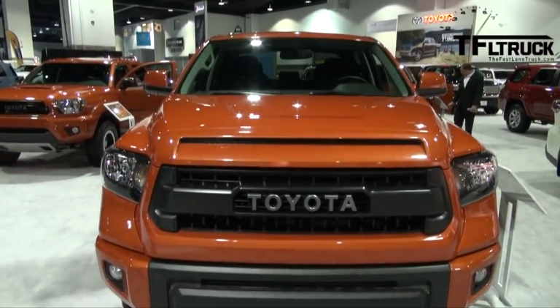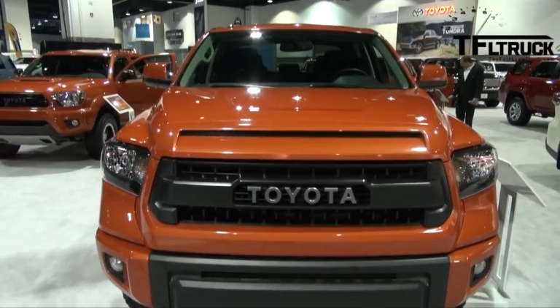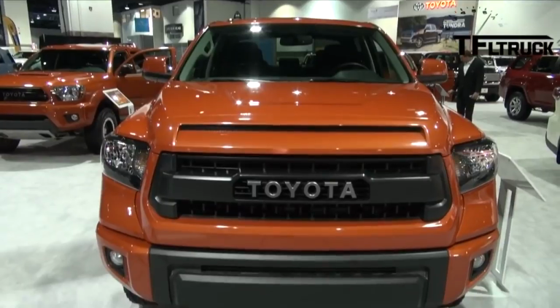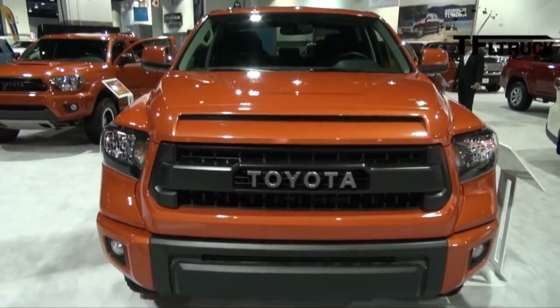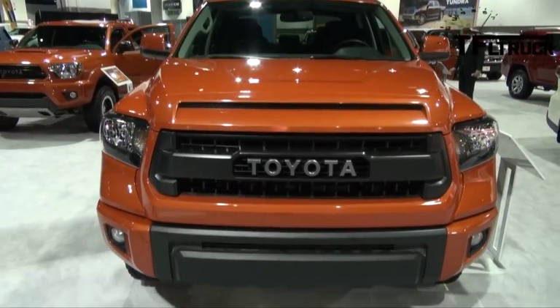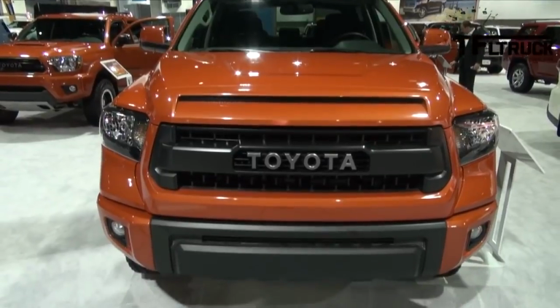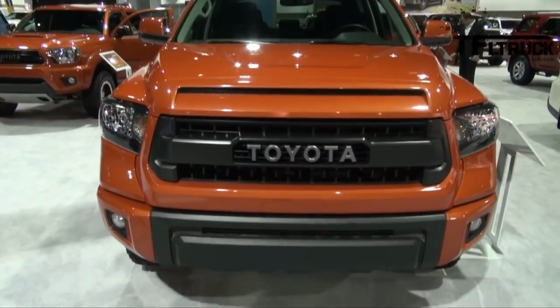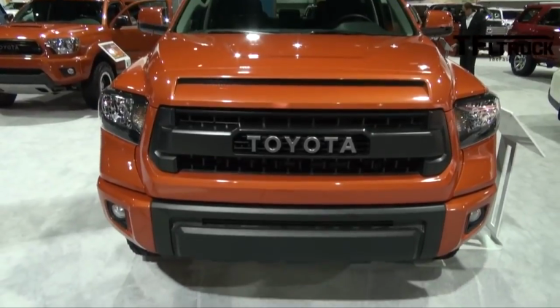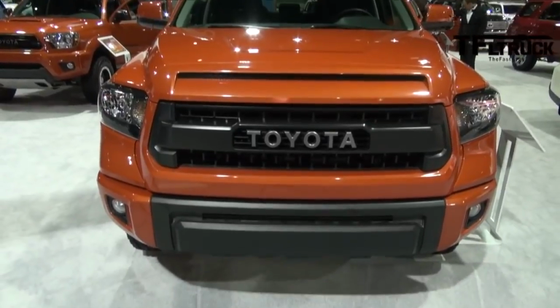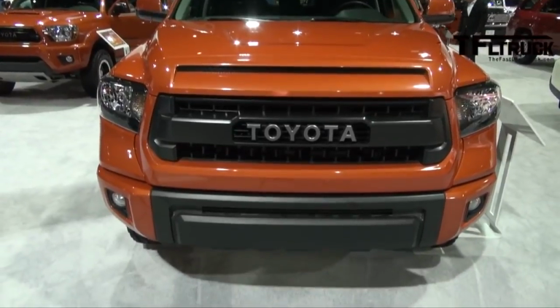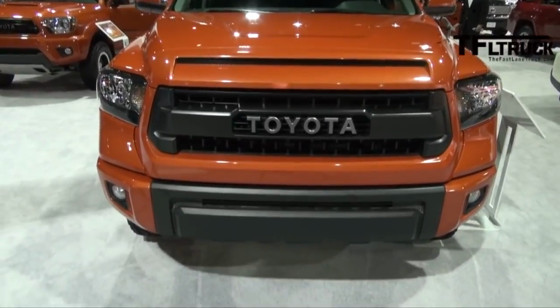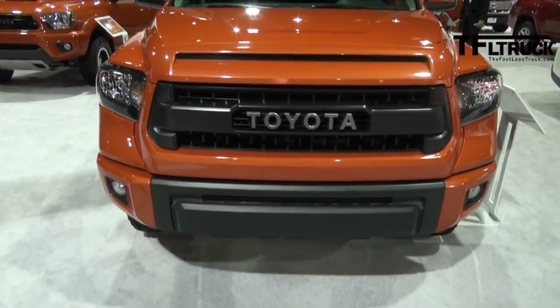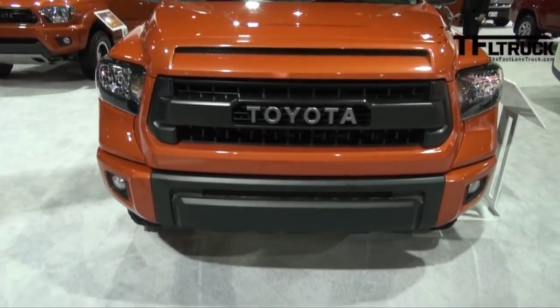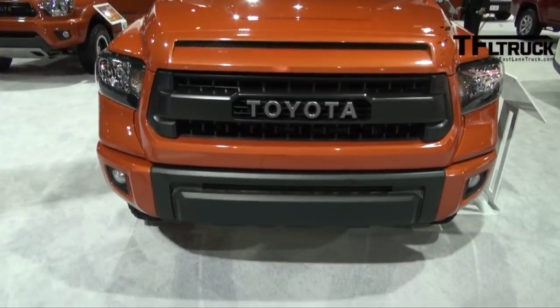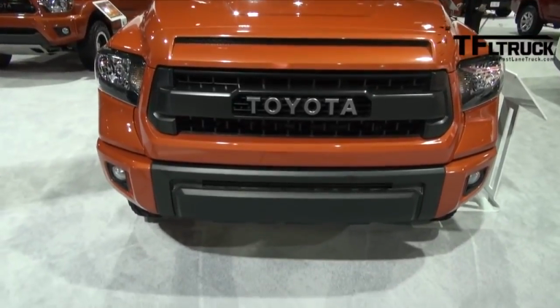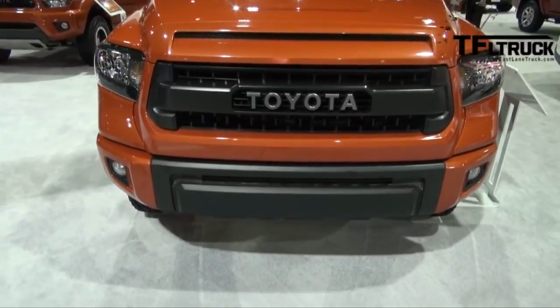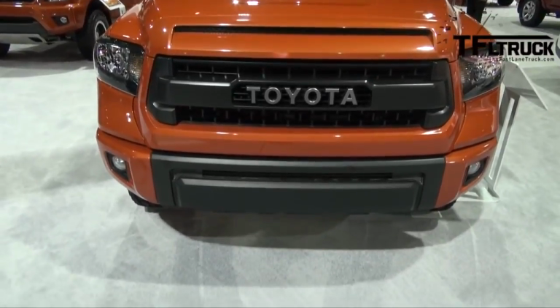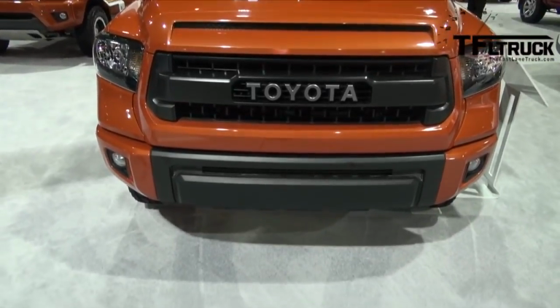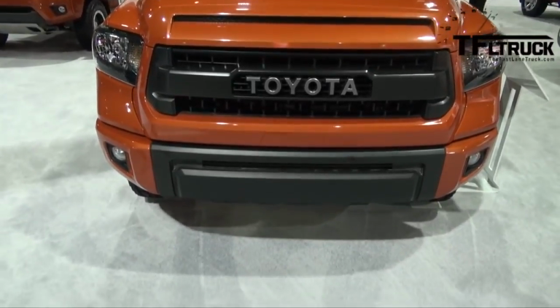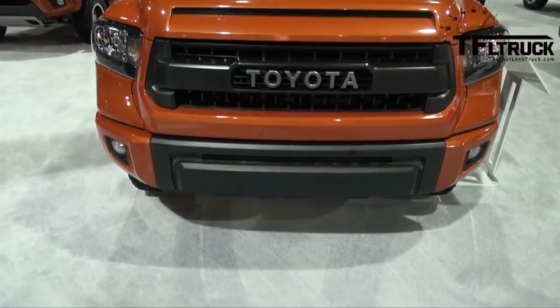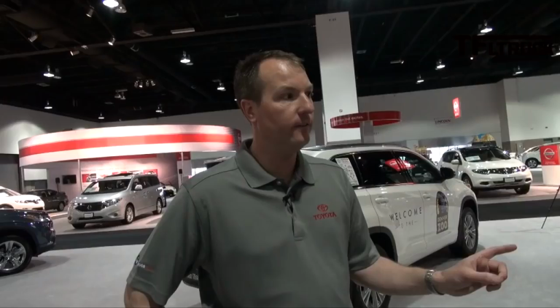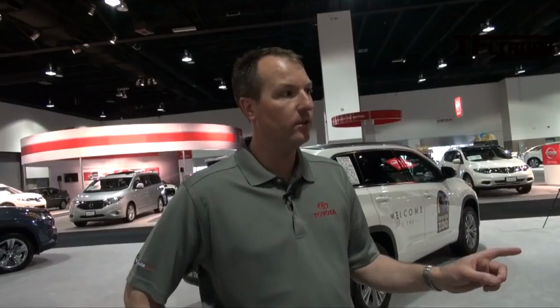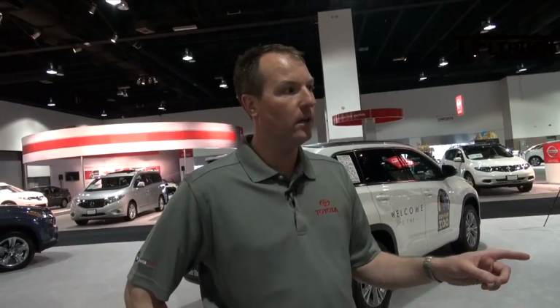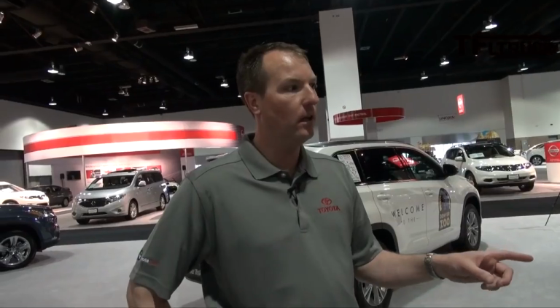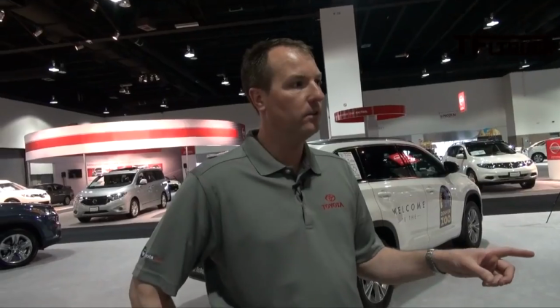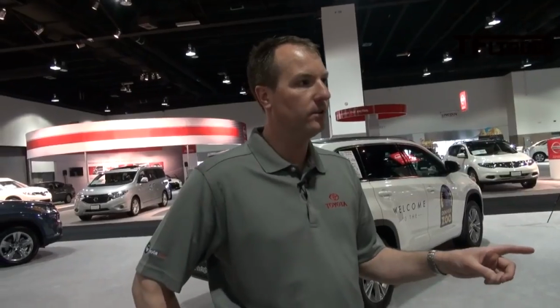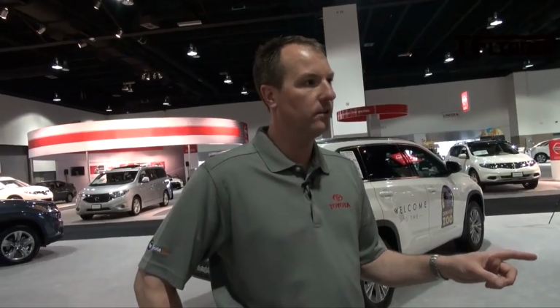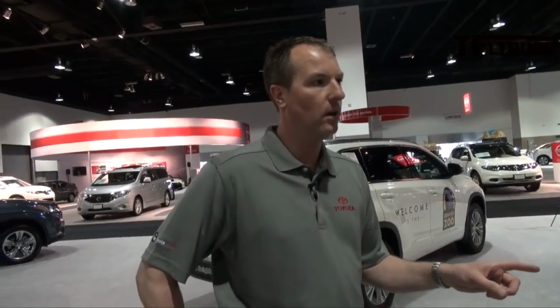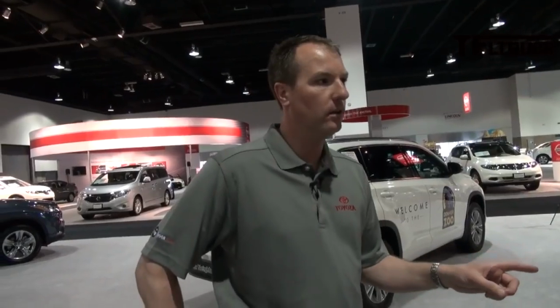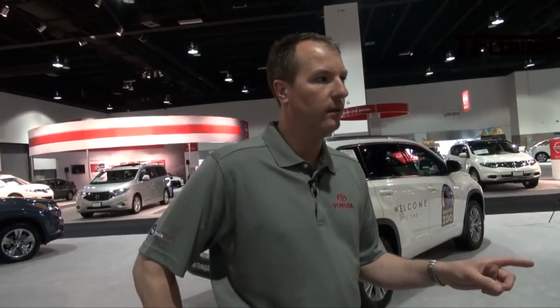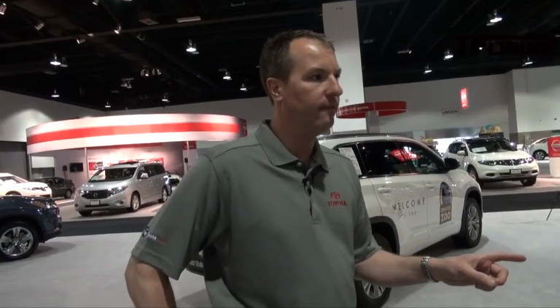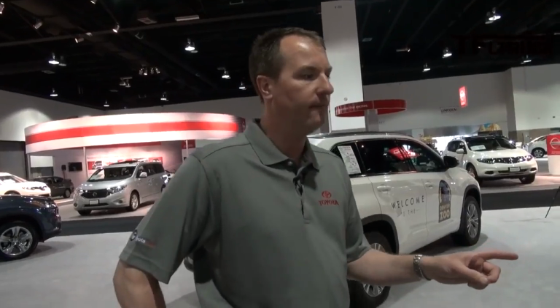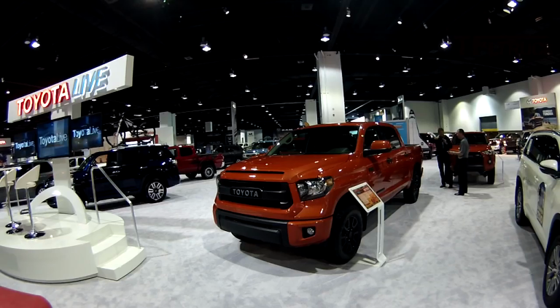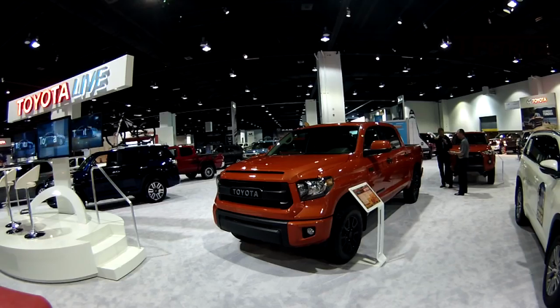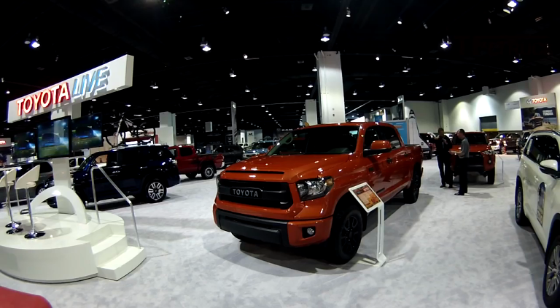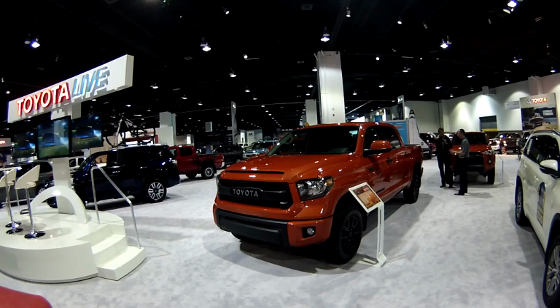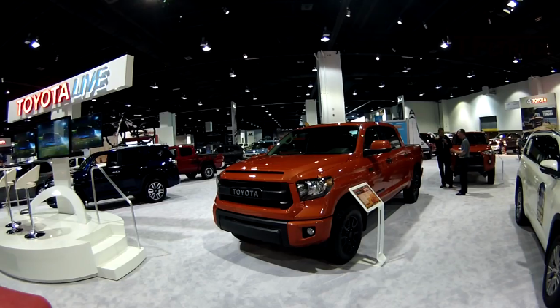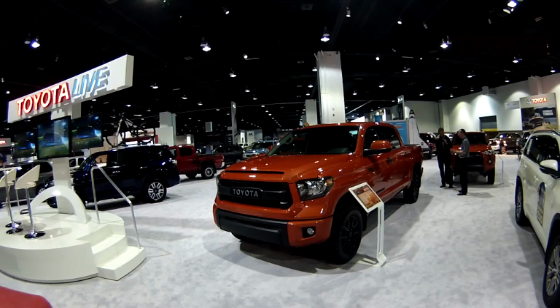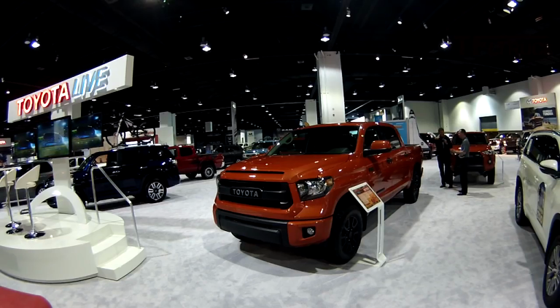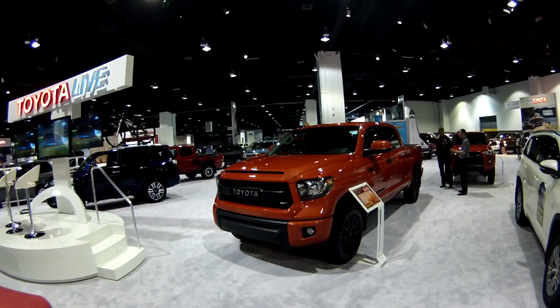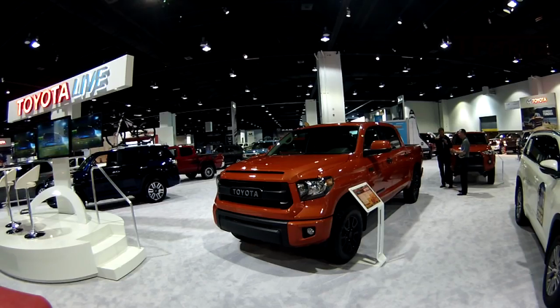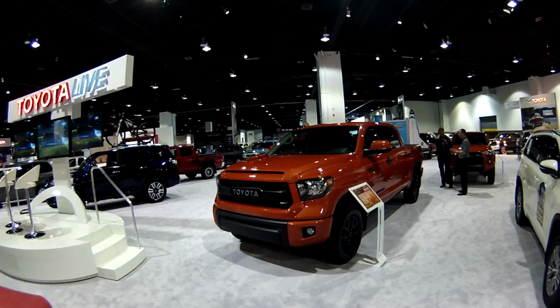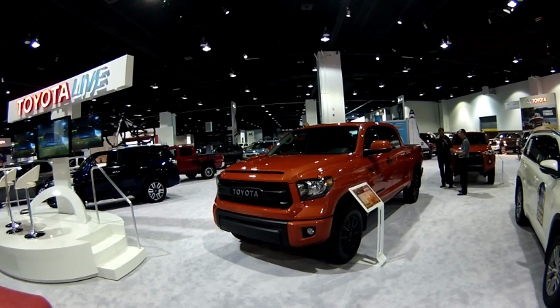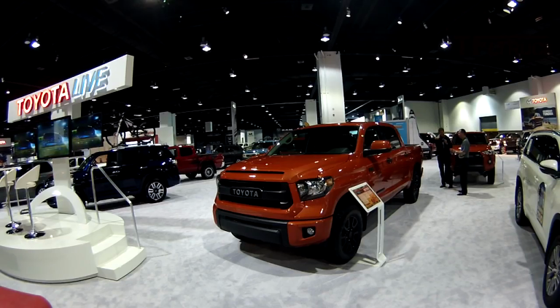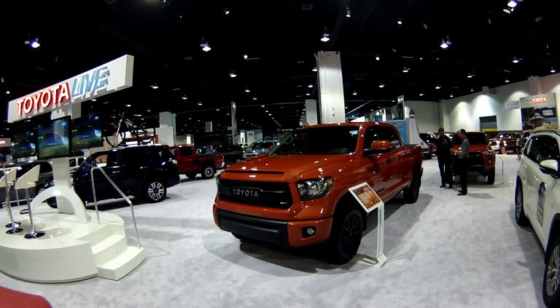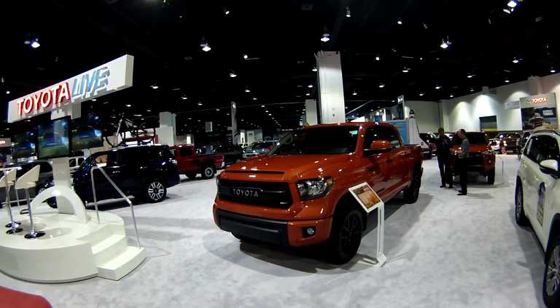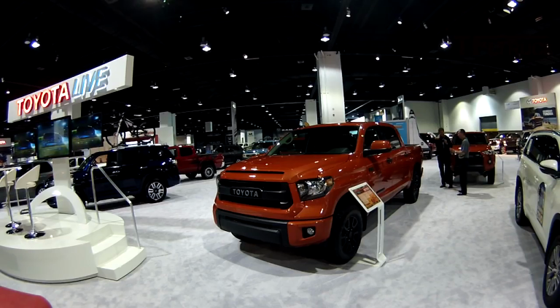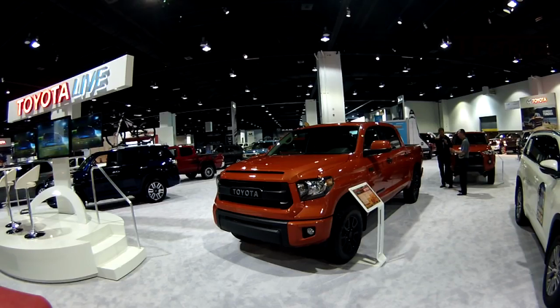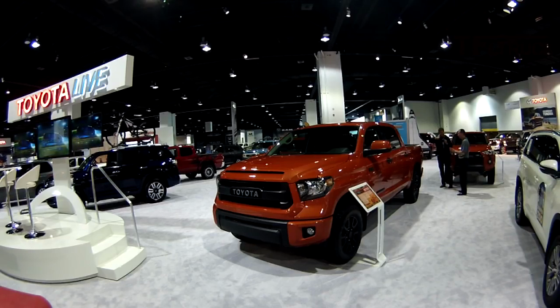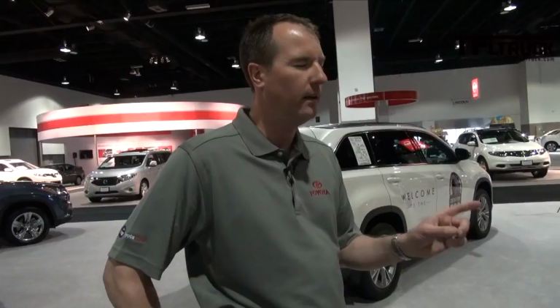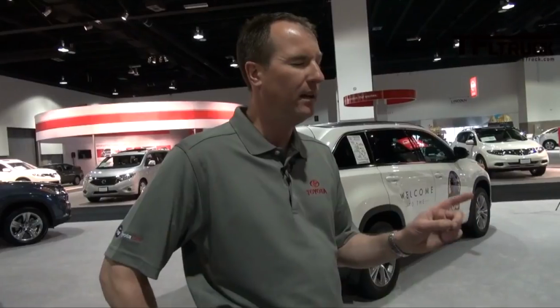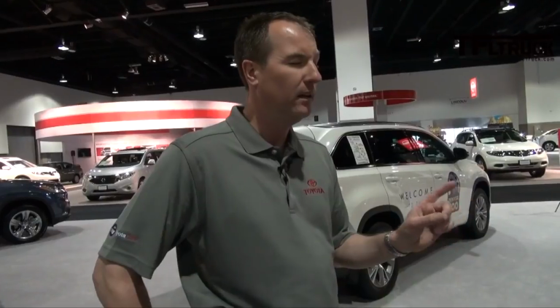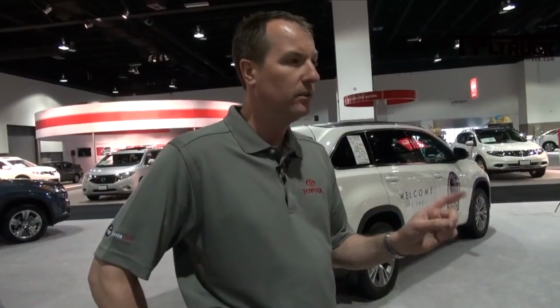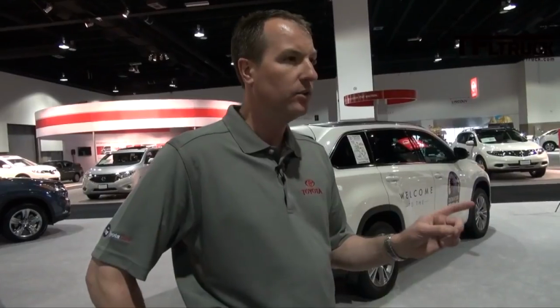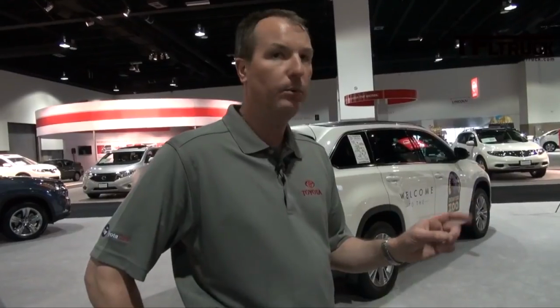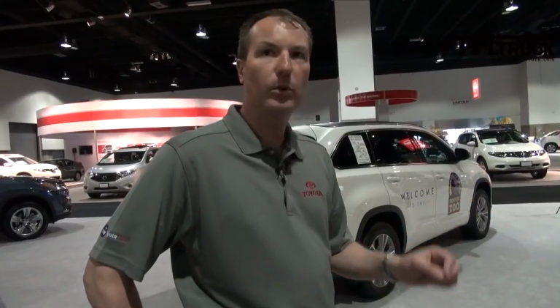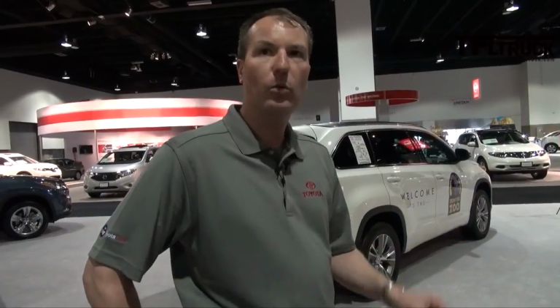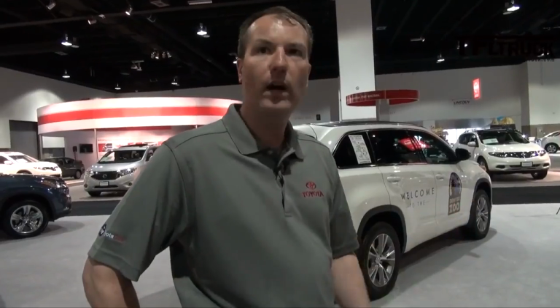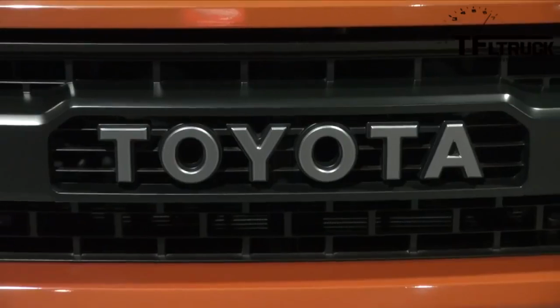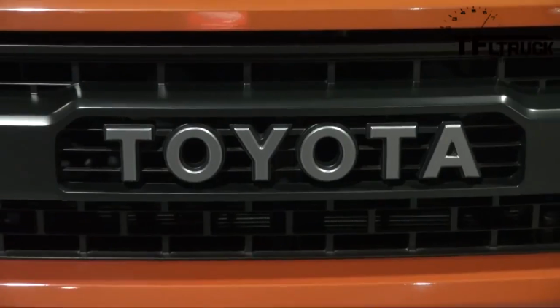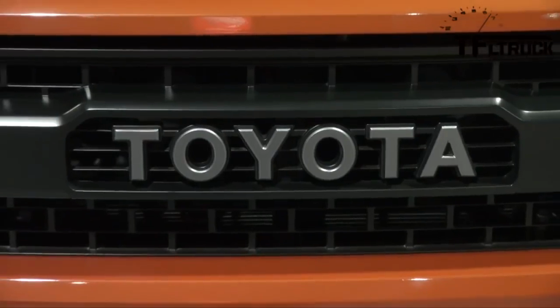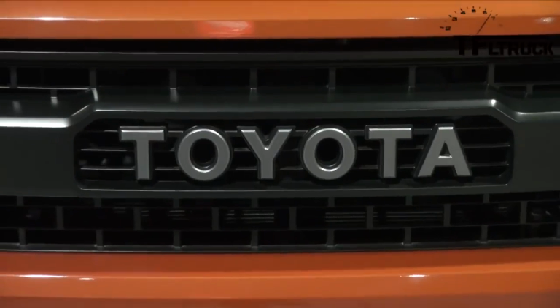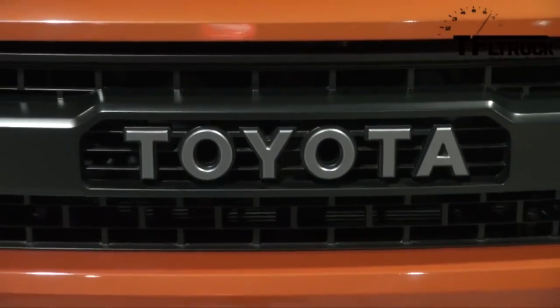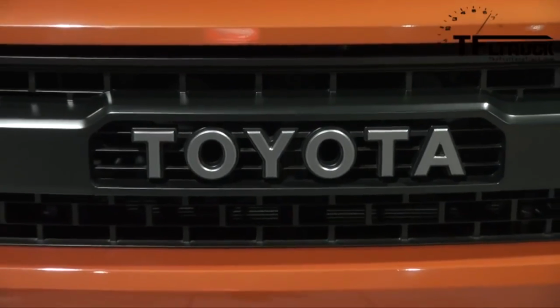The TRD cat-back exhaust is very throaty. I've actually got that on my Tundra that I'm driving right now, so it sounds really good, really aggressive. This is one of the official colors — it's called Inferno. They'll also be available in super white and black.